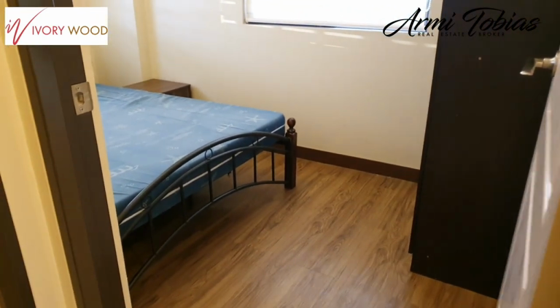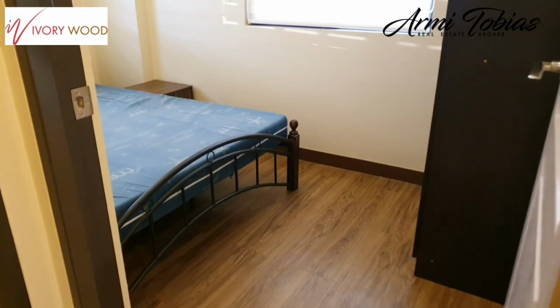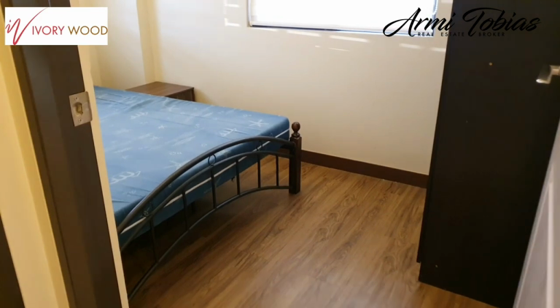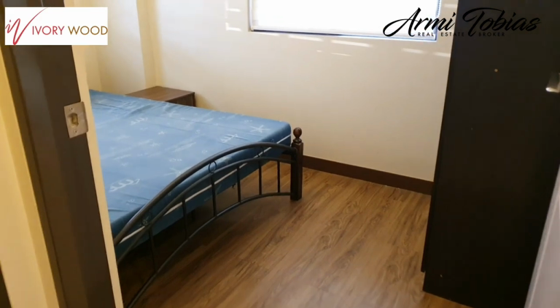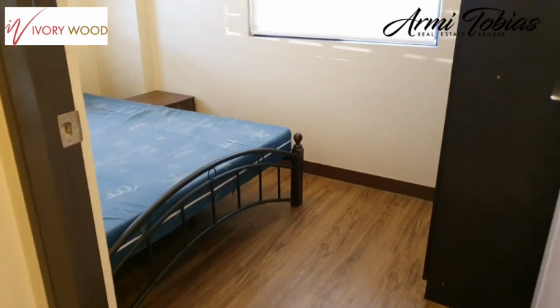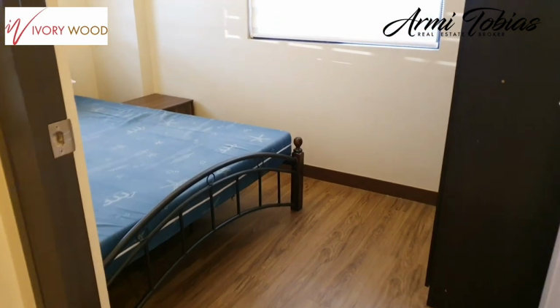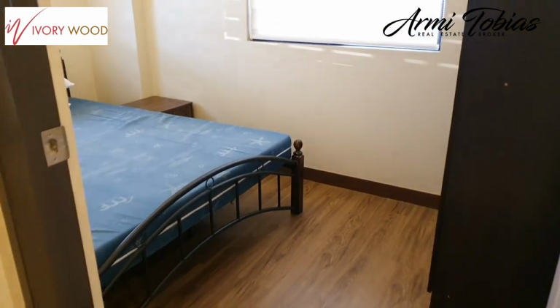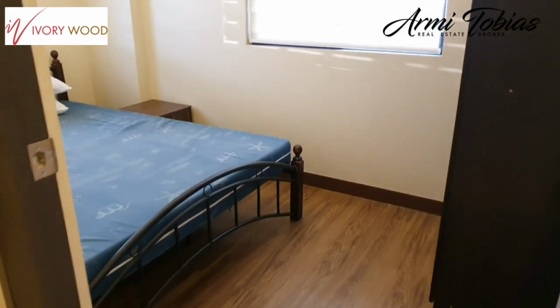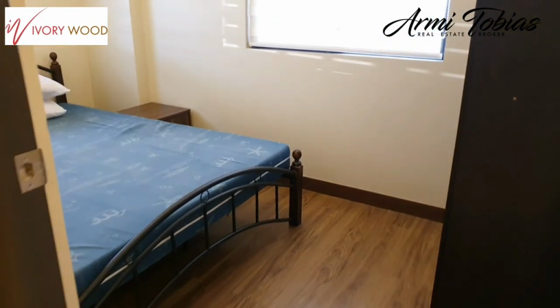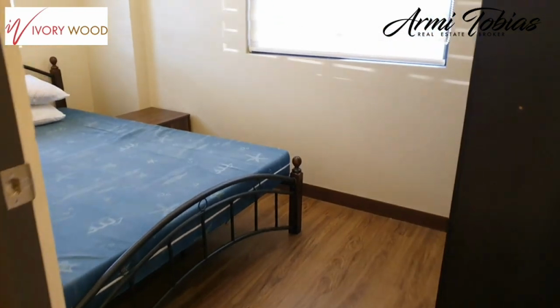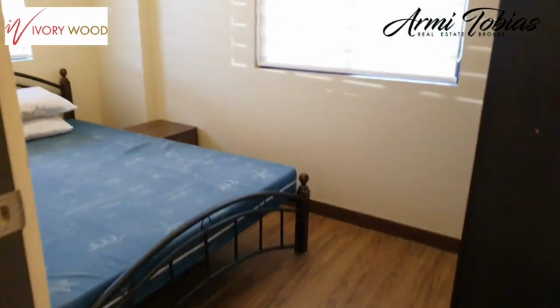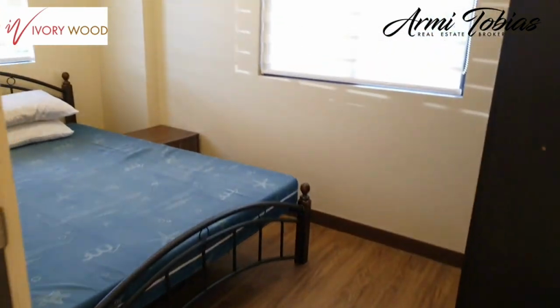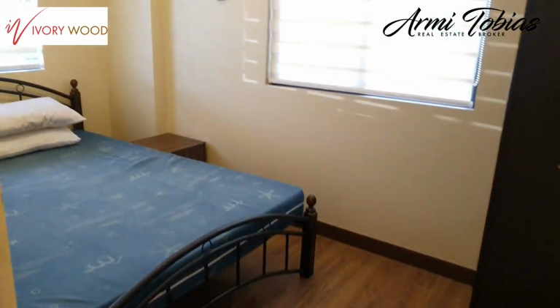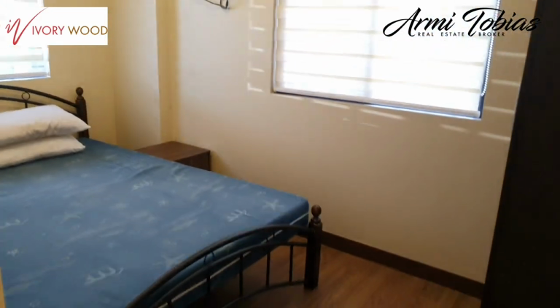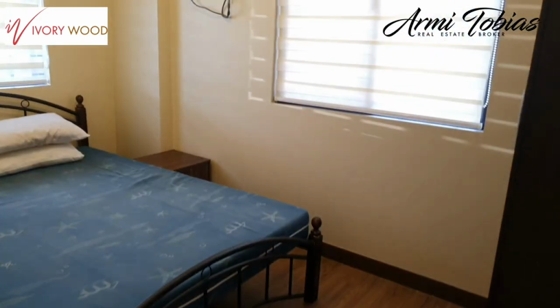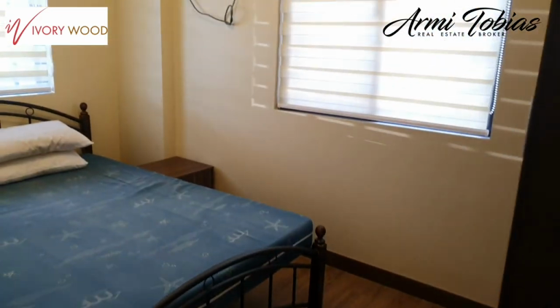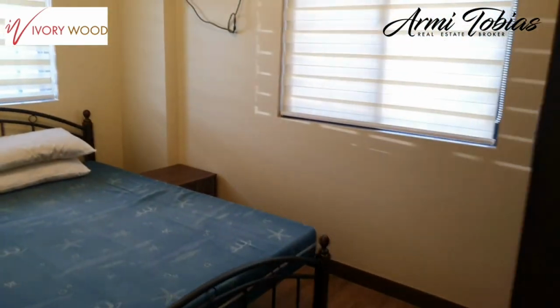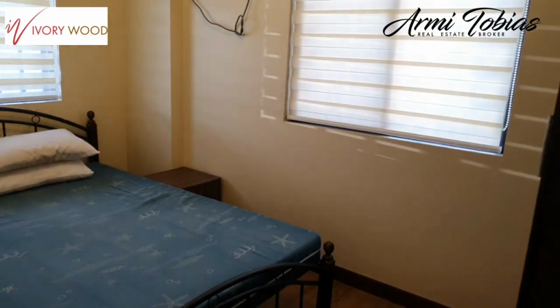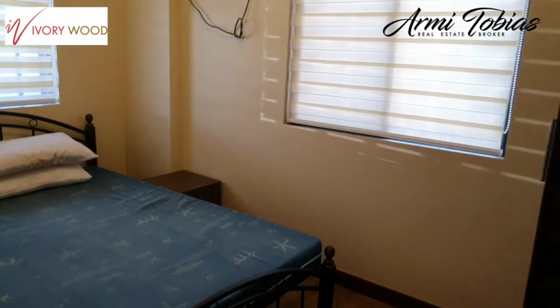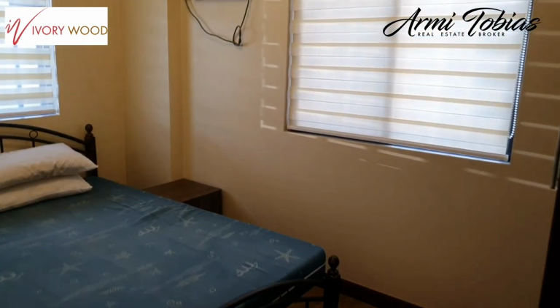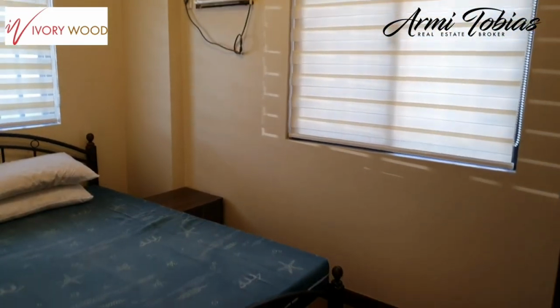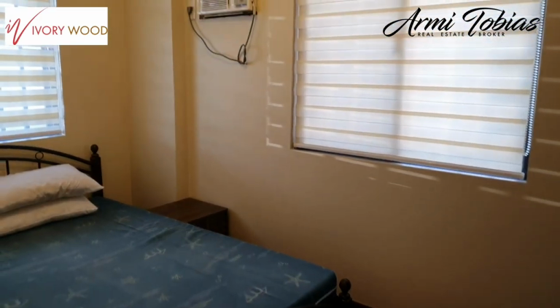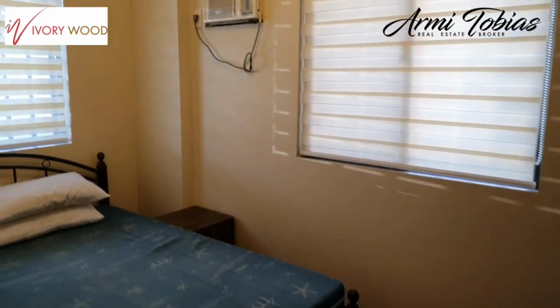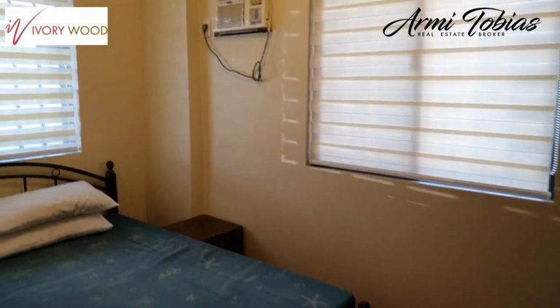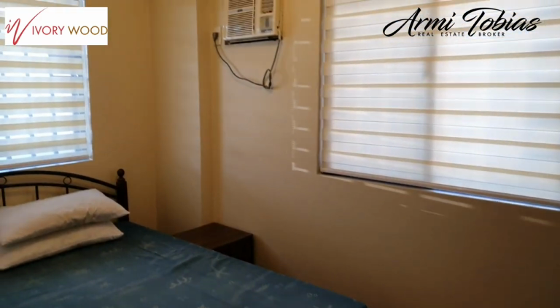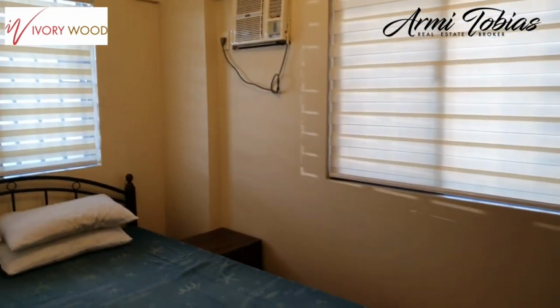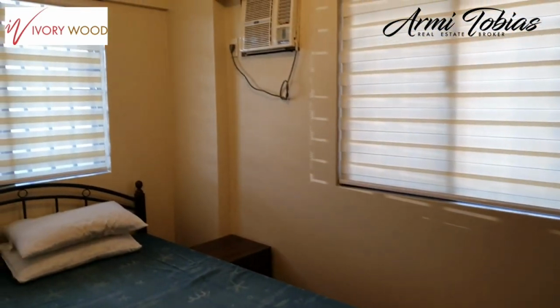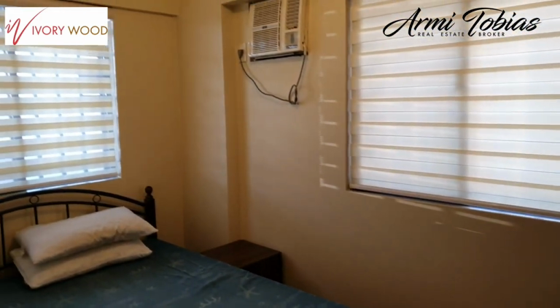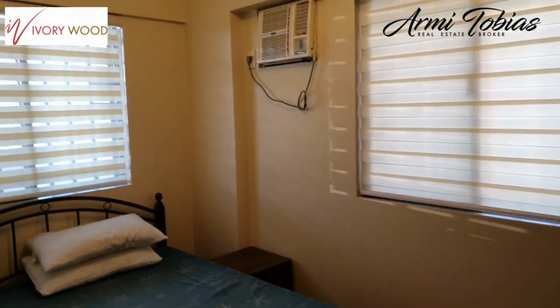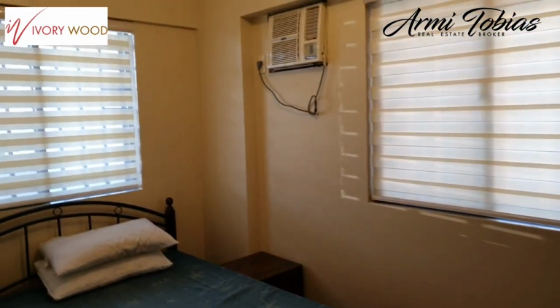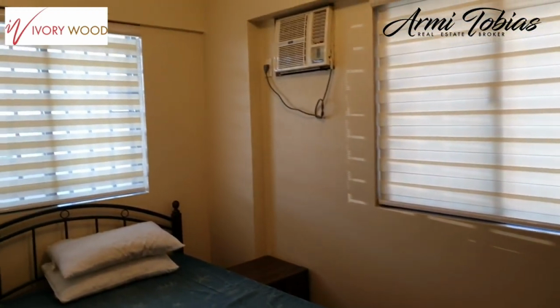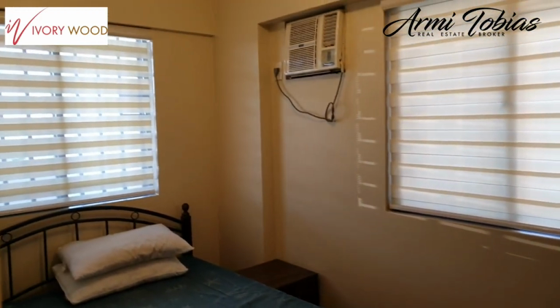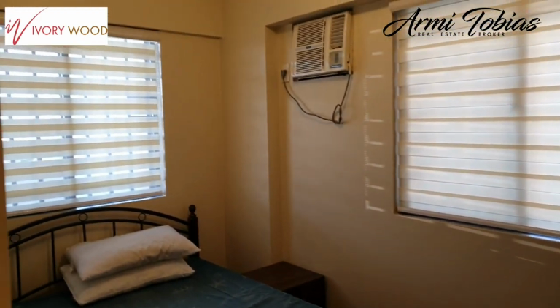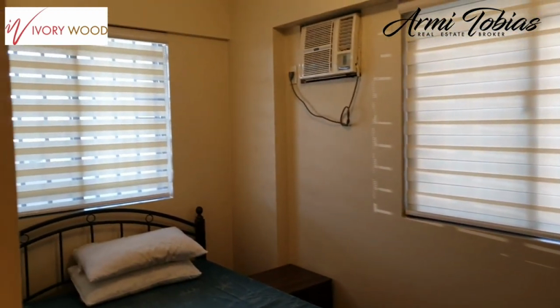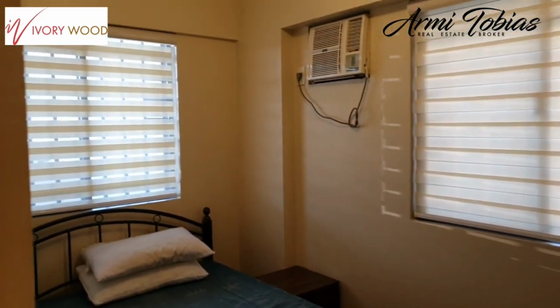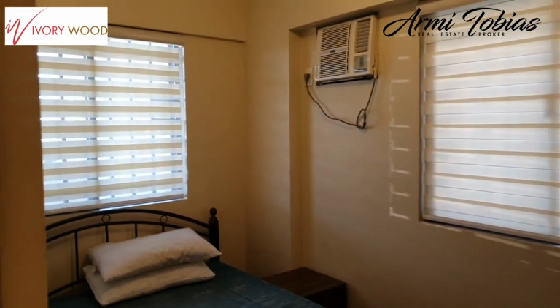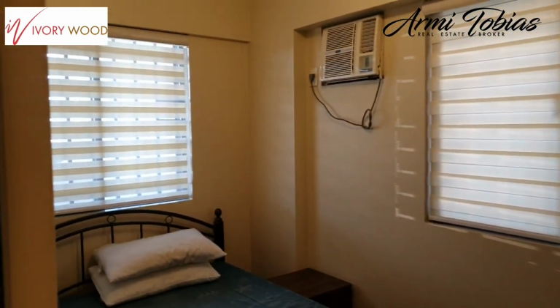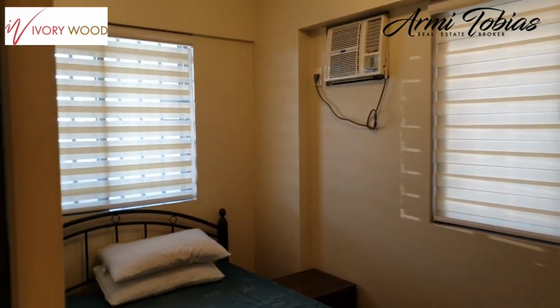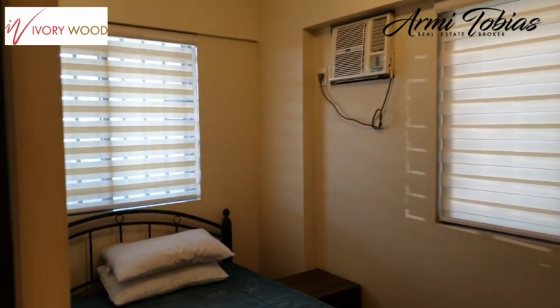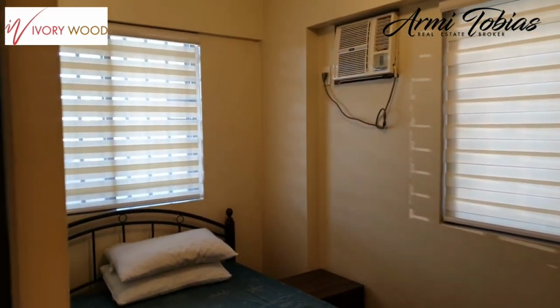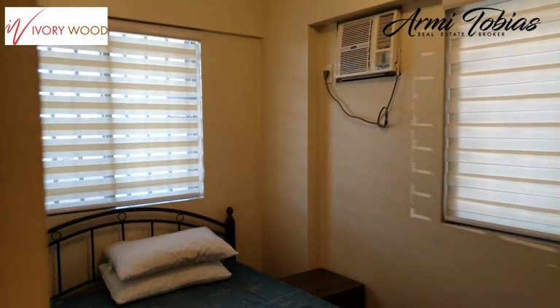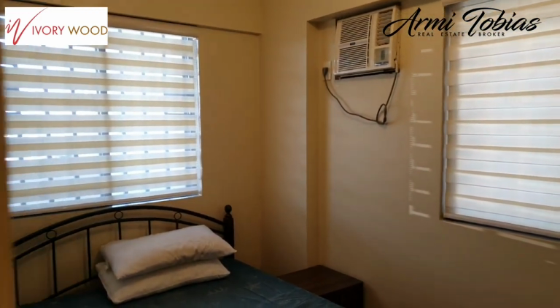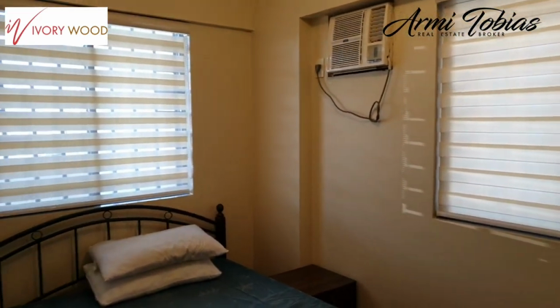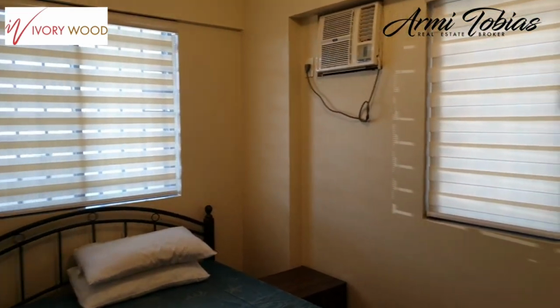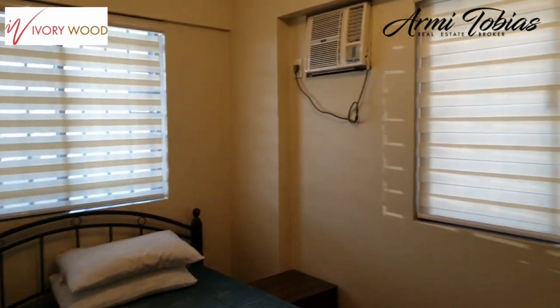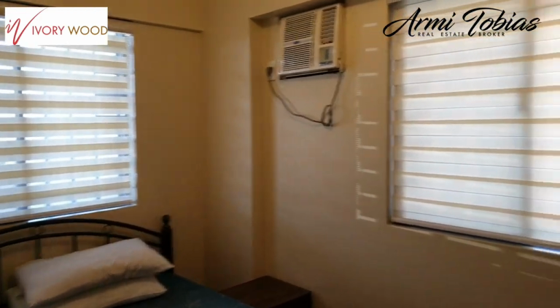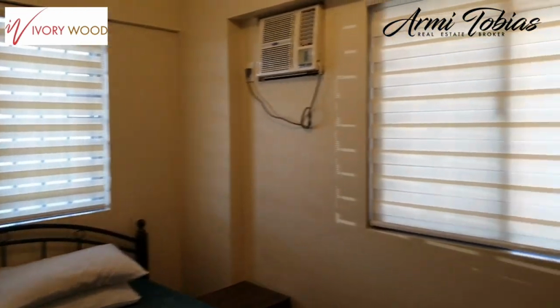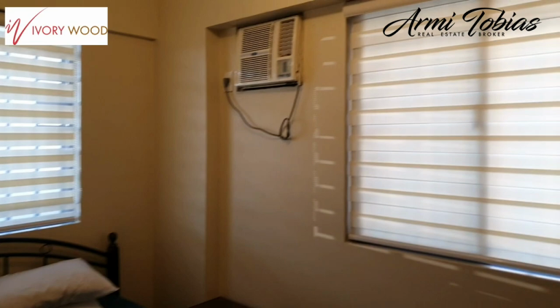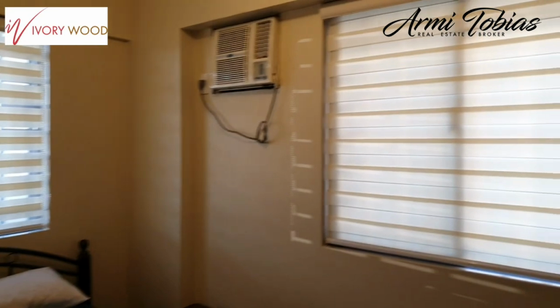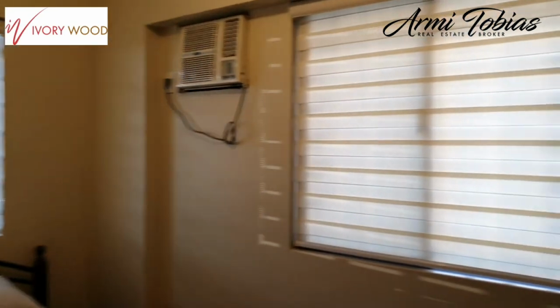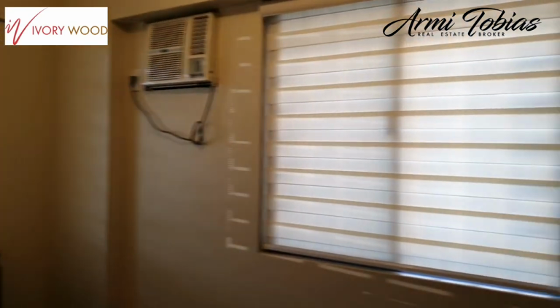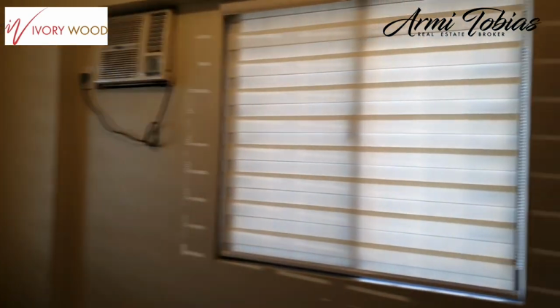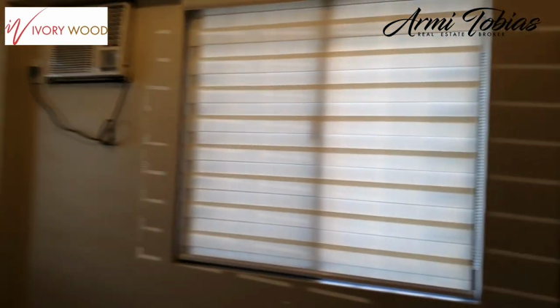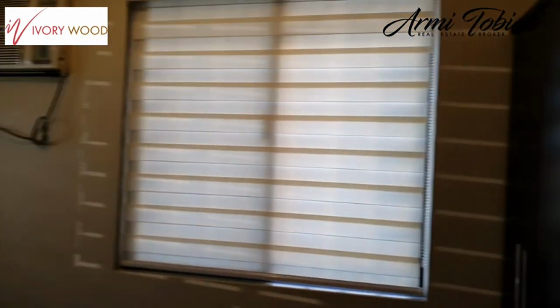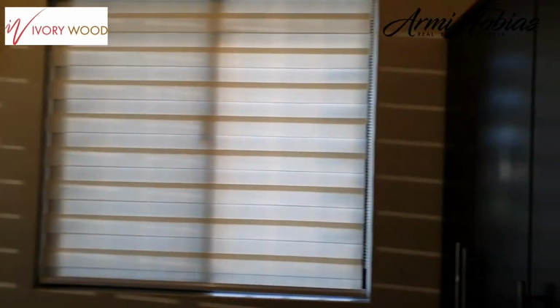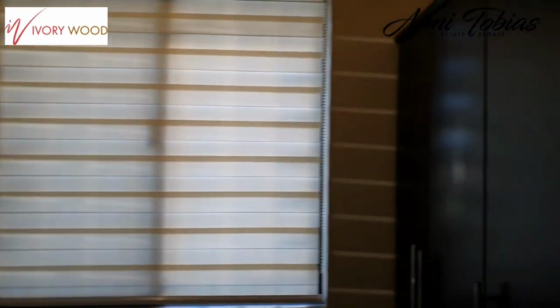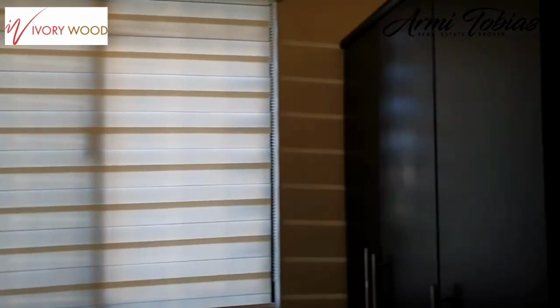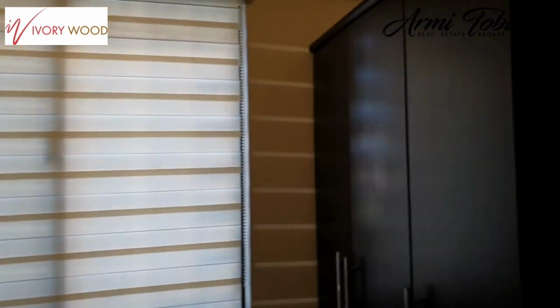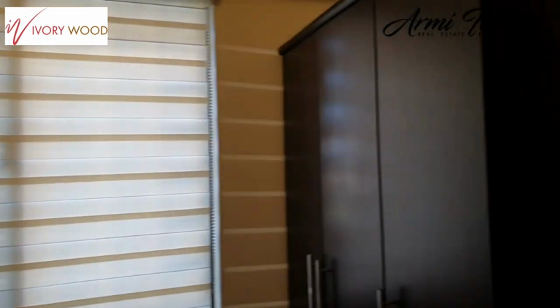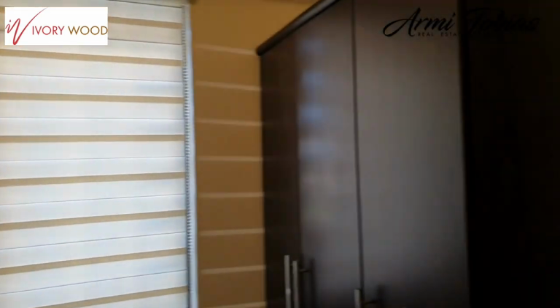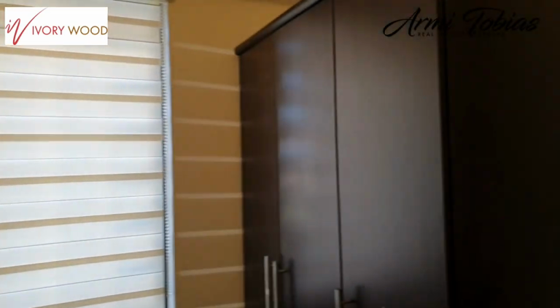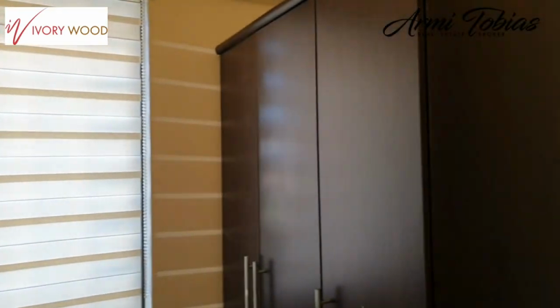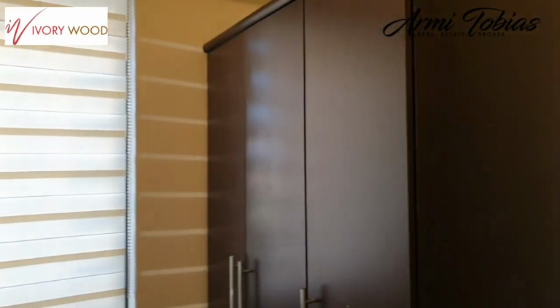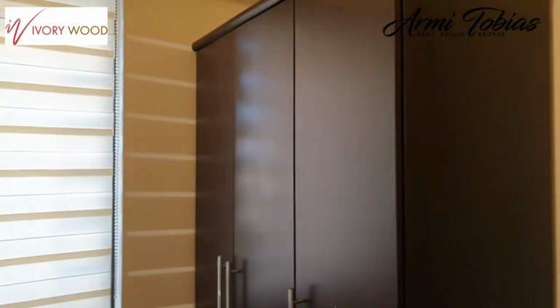This is the second bedroom, and it also has a cabinet.